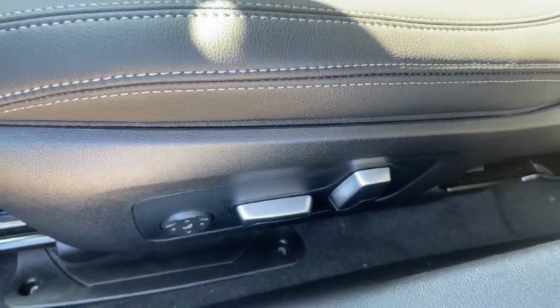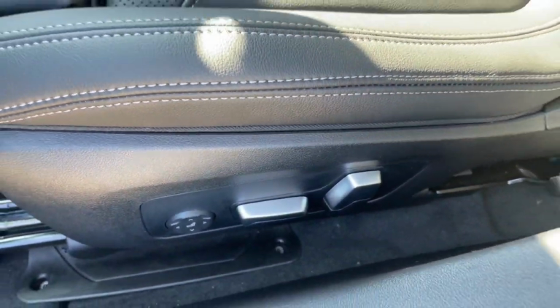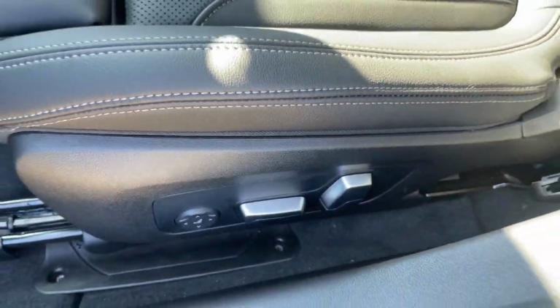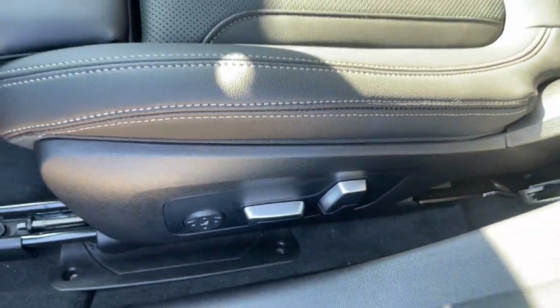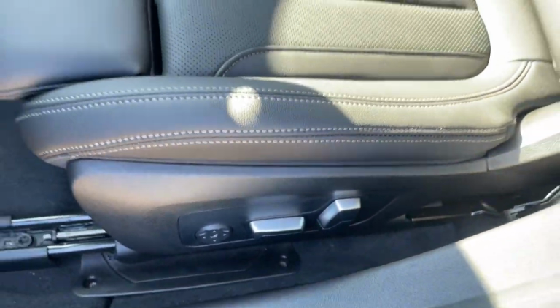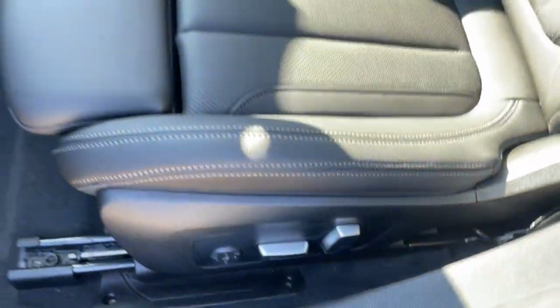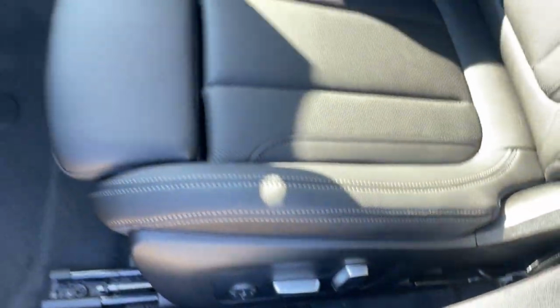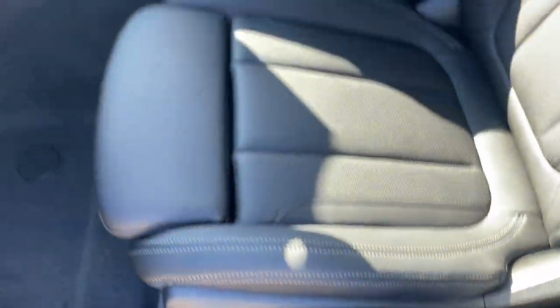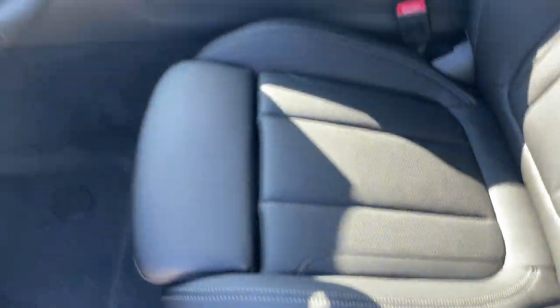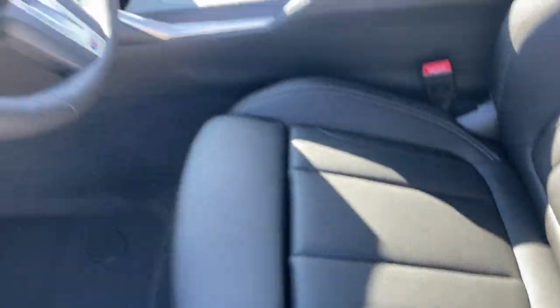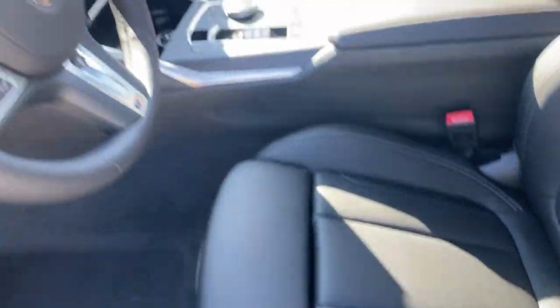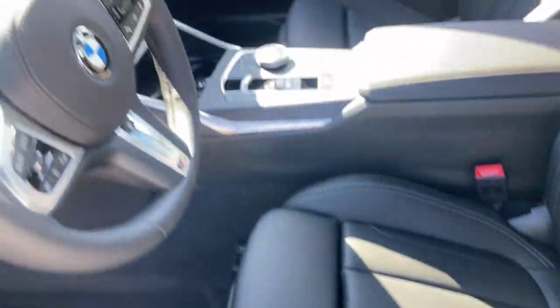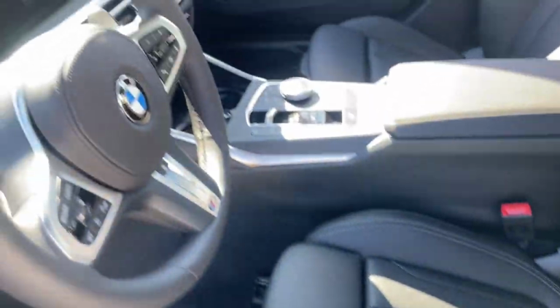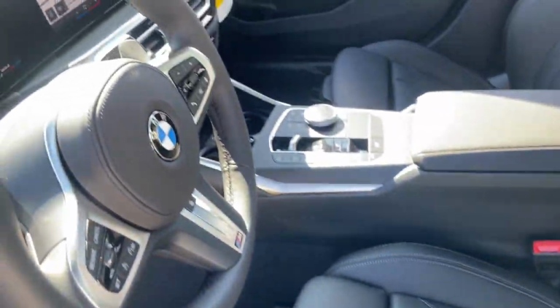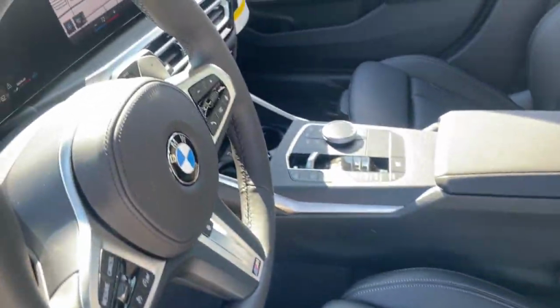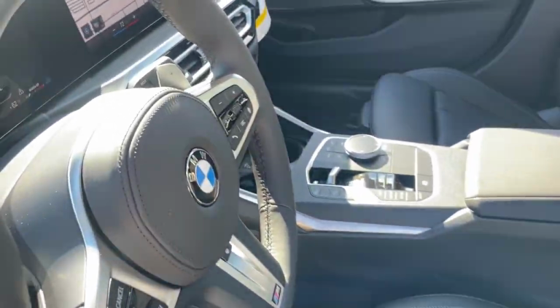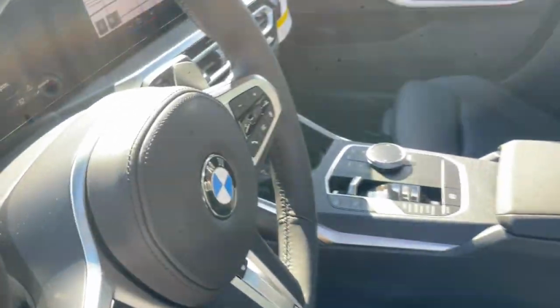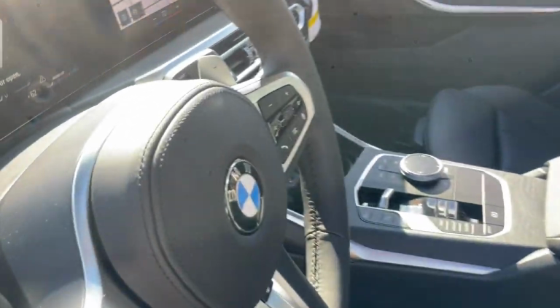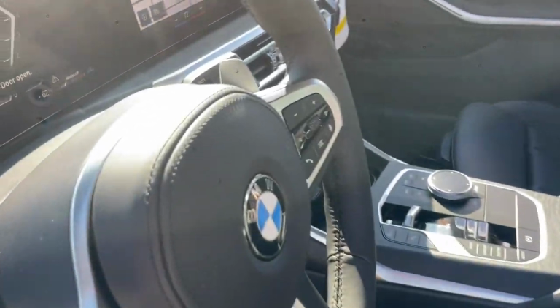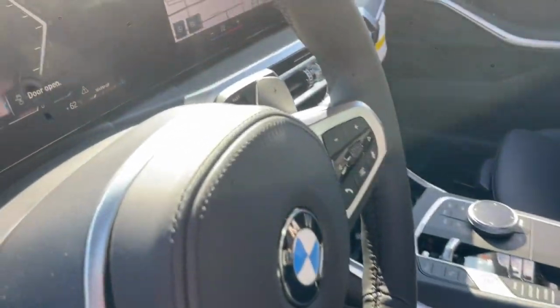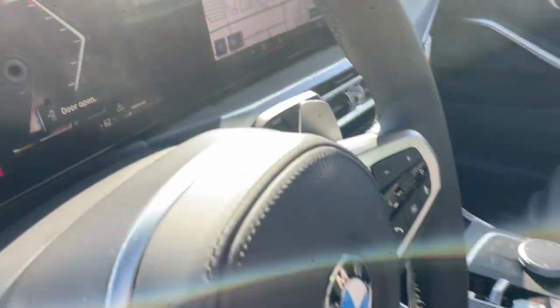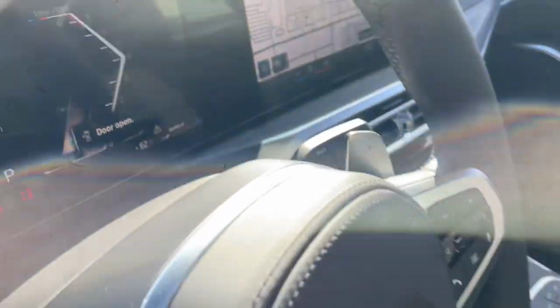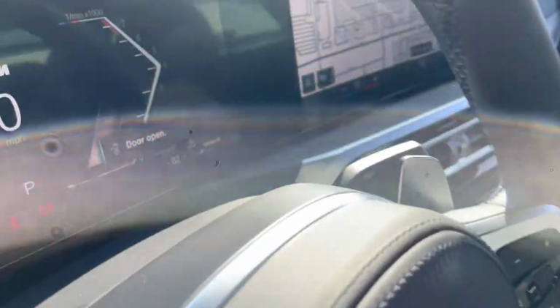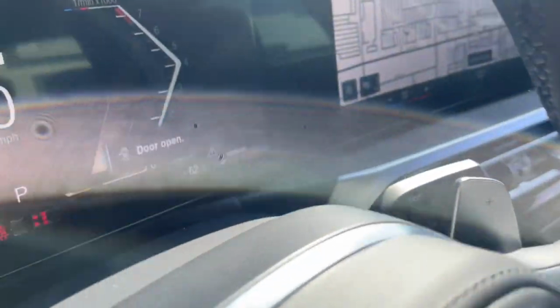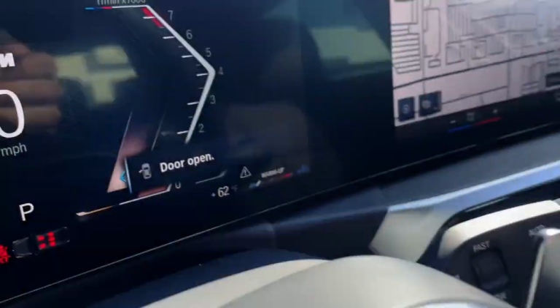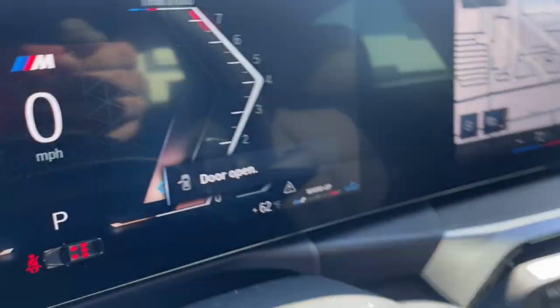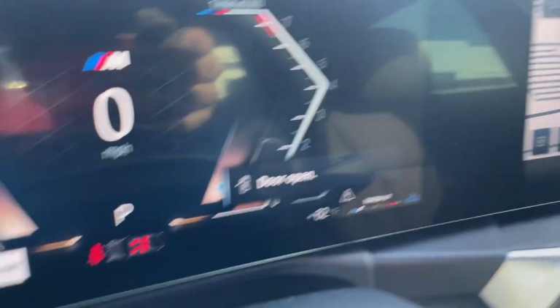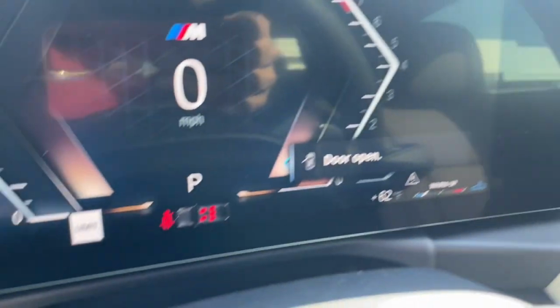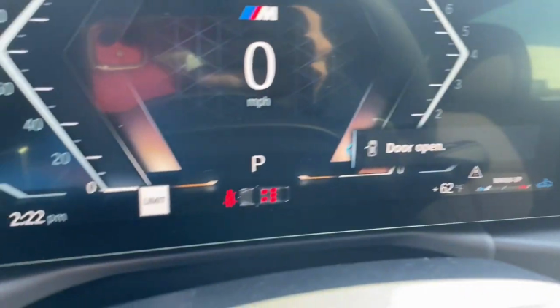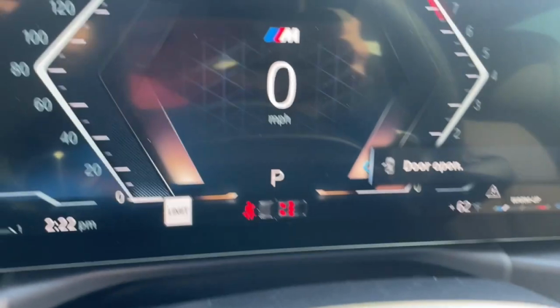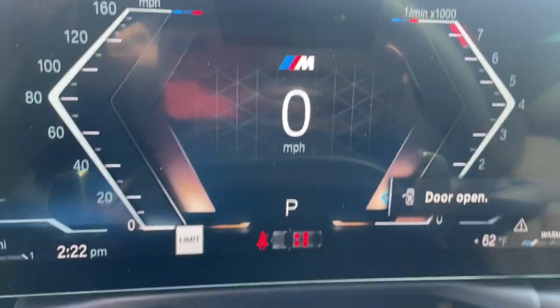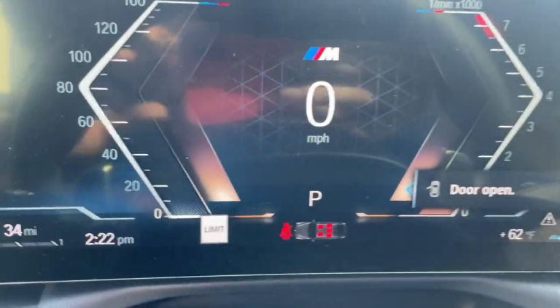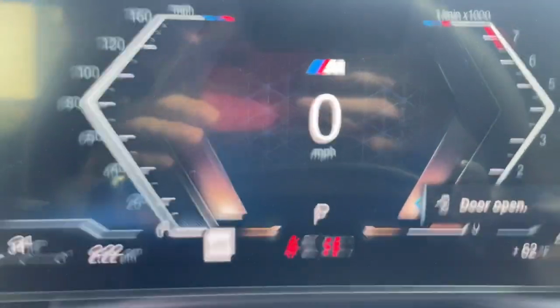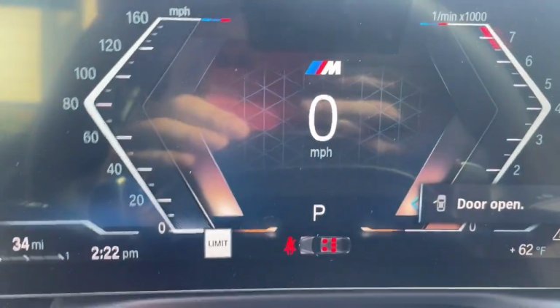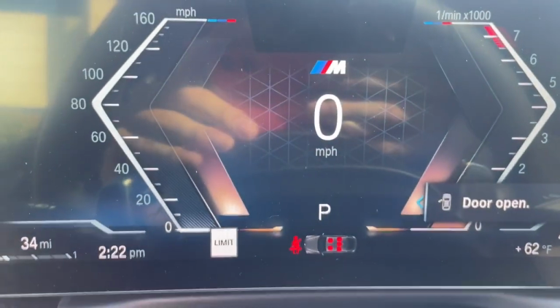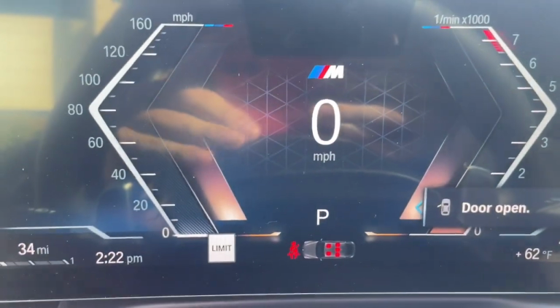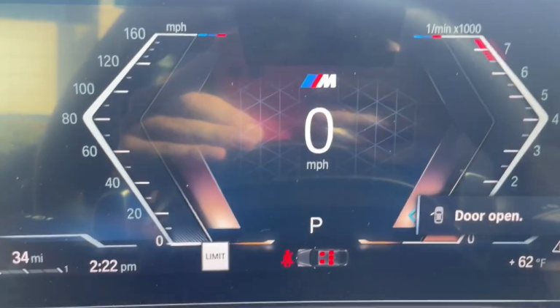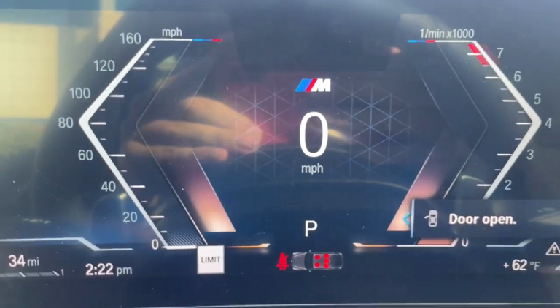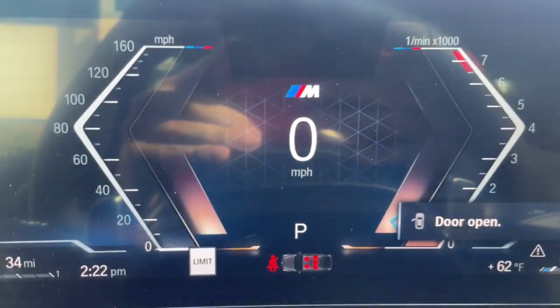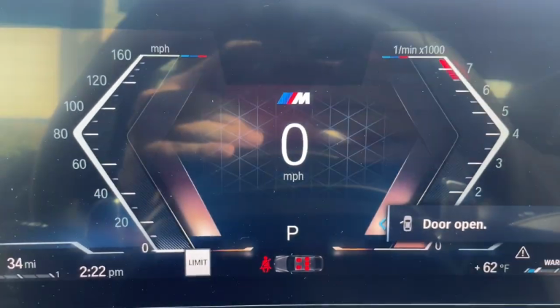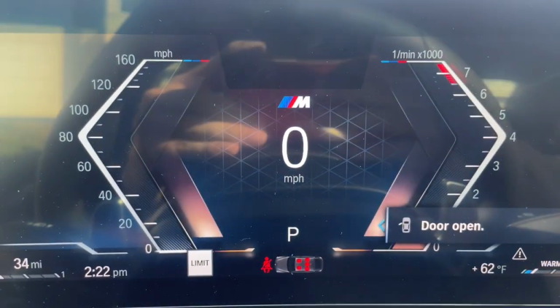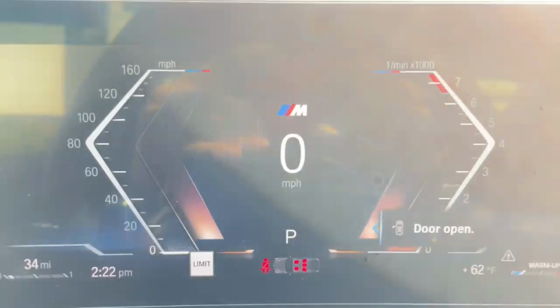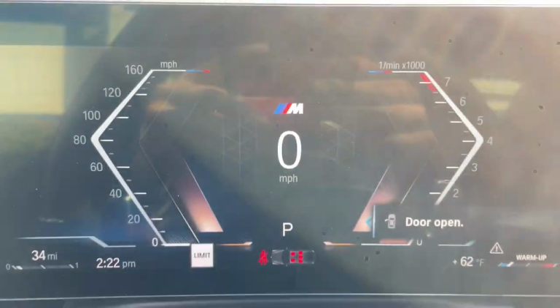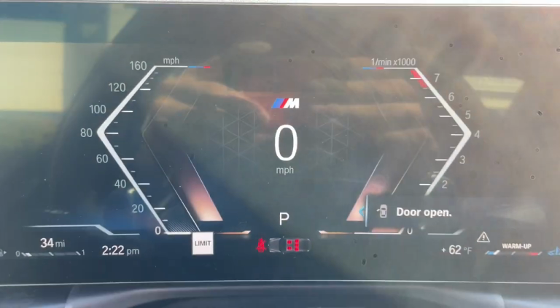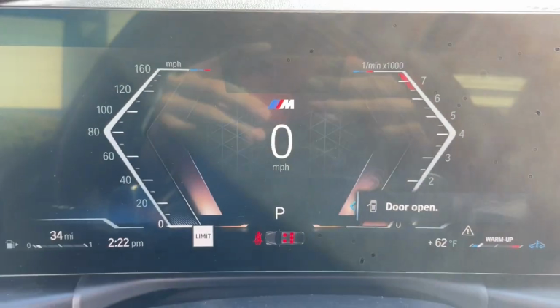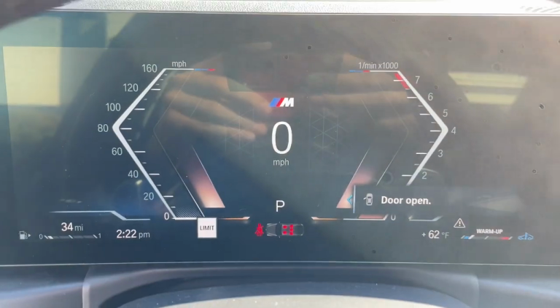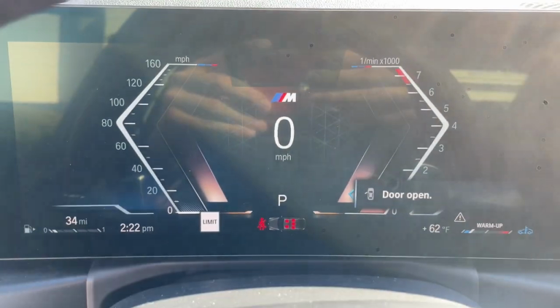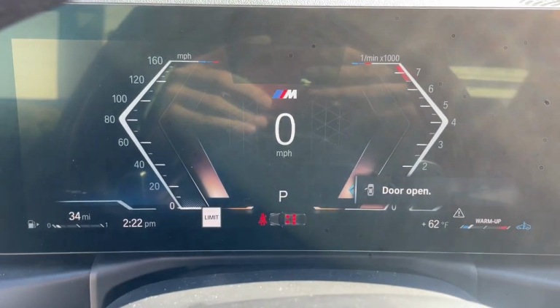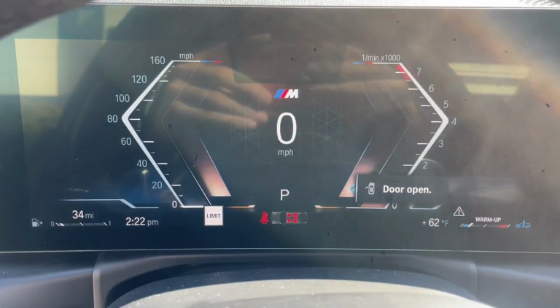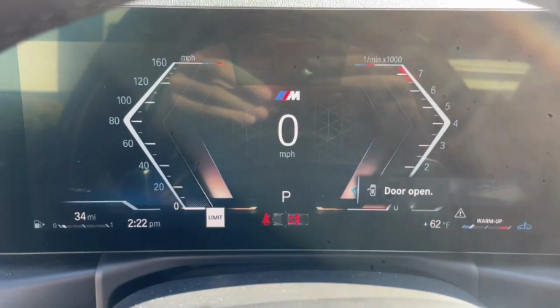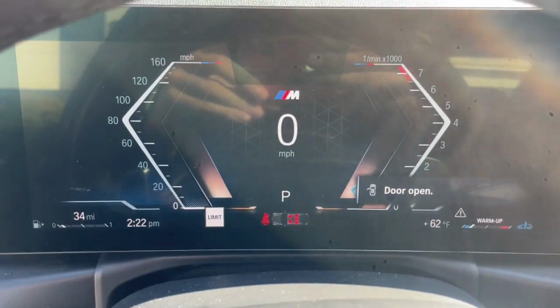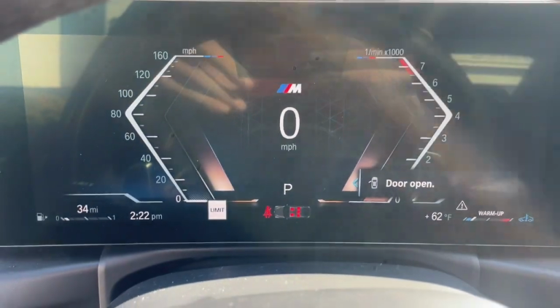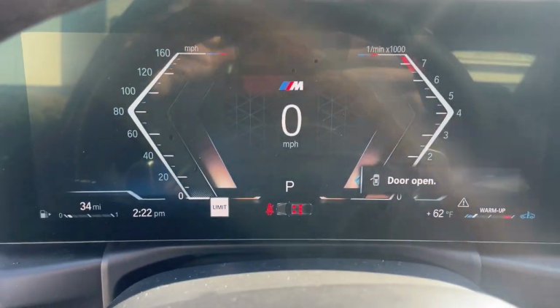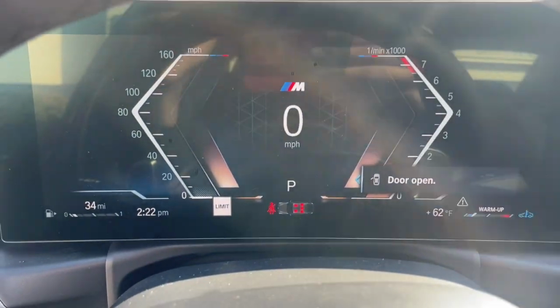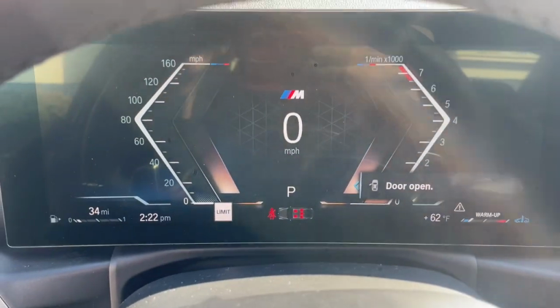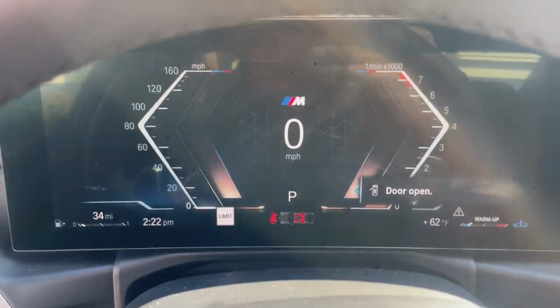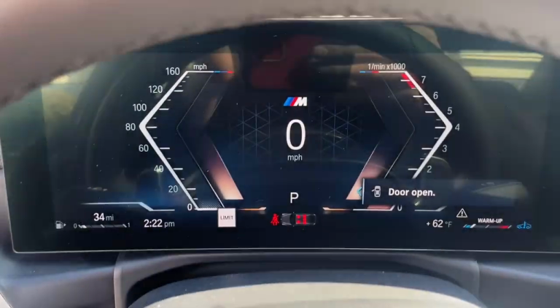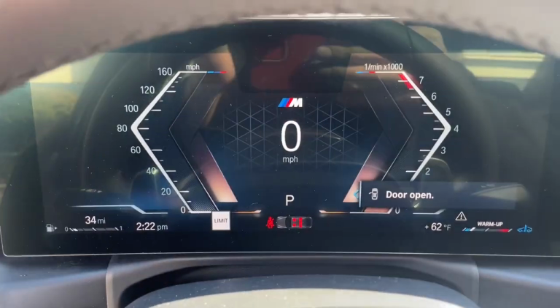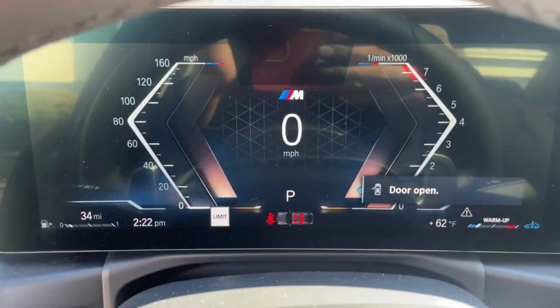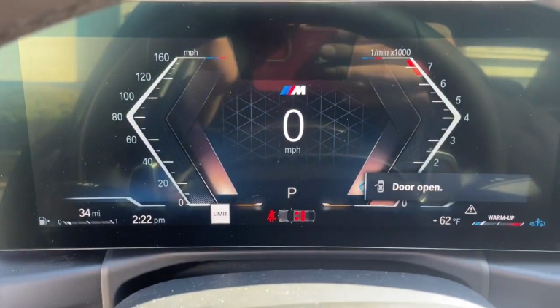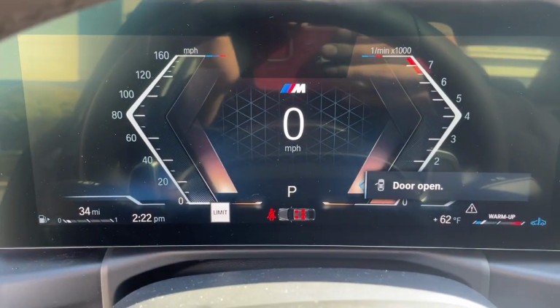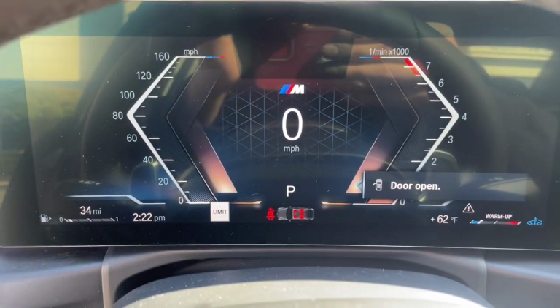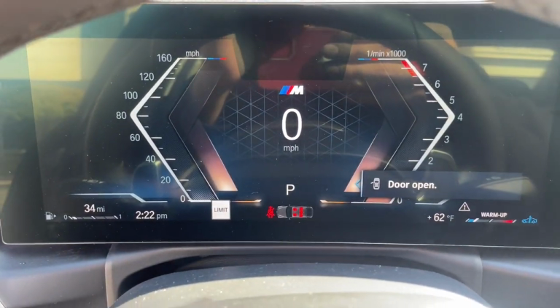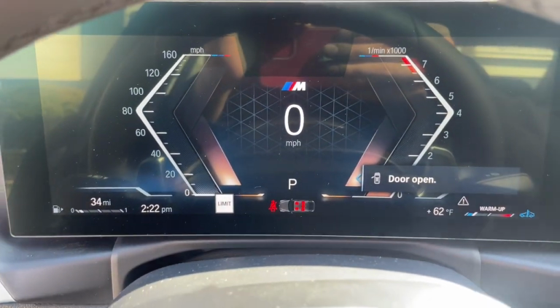Navigation system, lane-keeping assist, backup camera, heated mirrors, woodgrain interior trim.